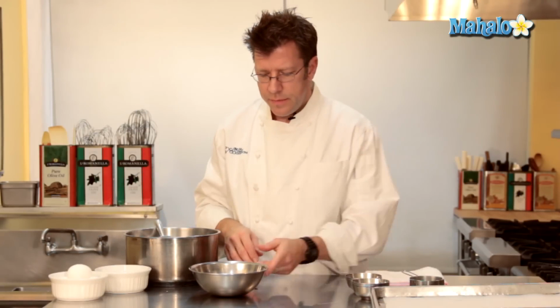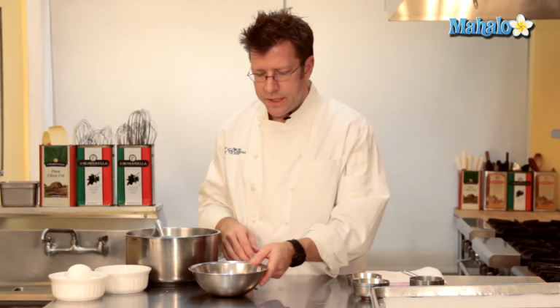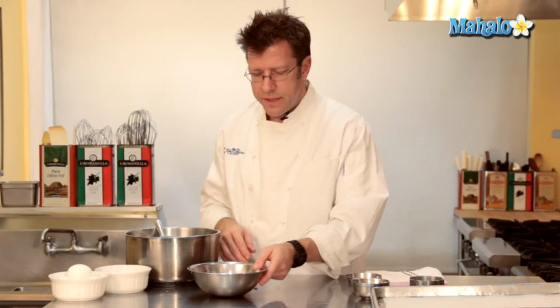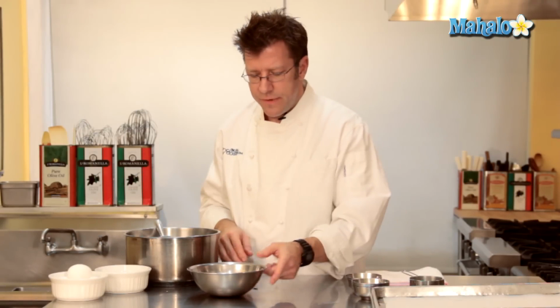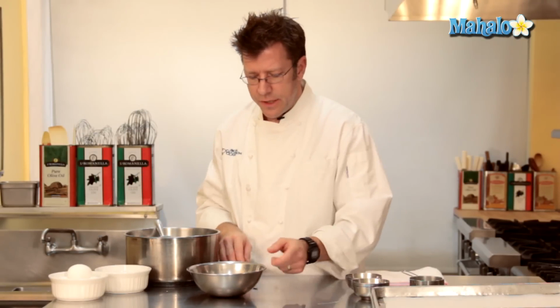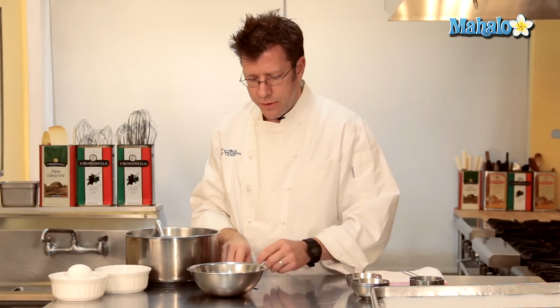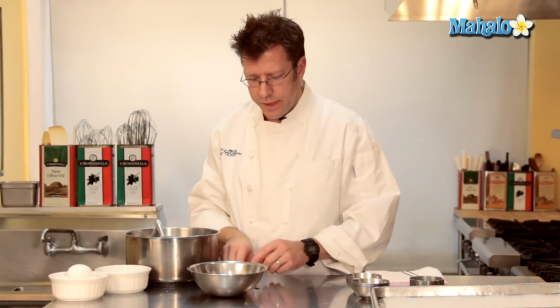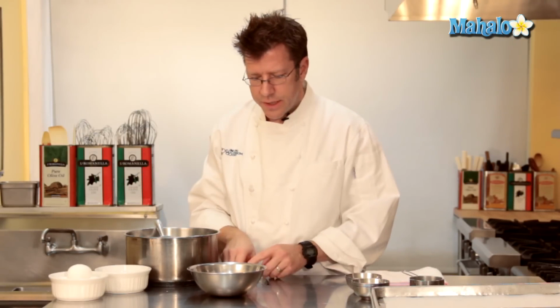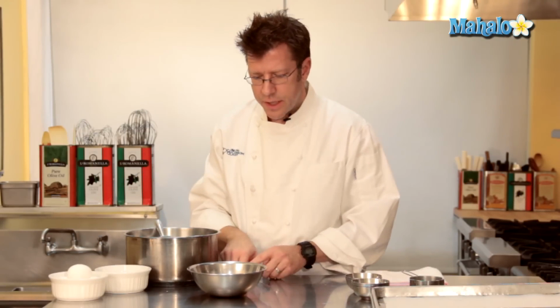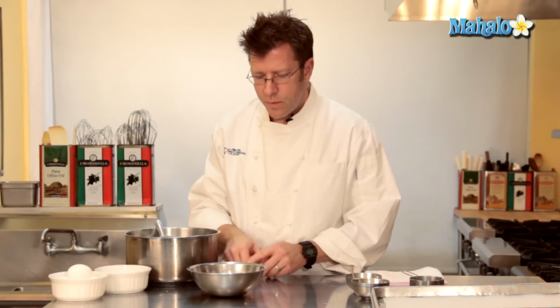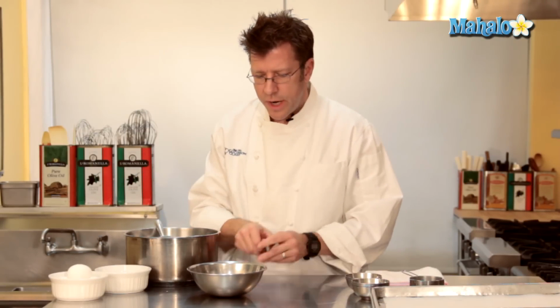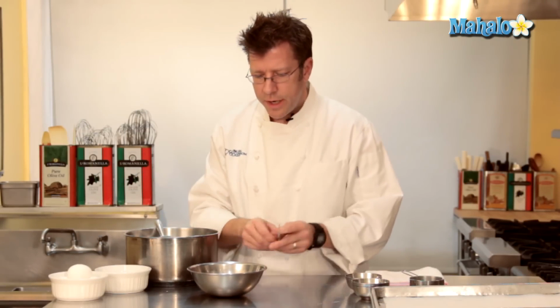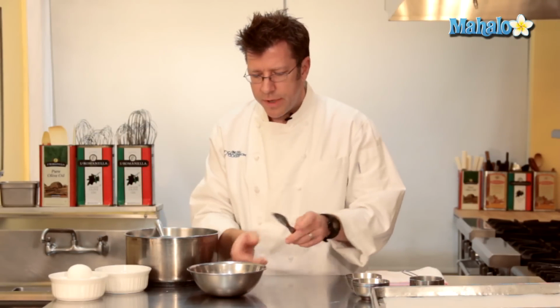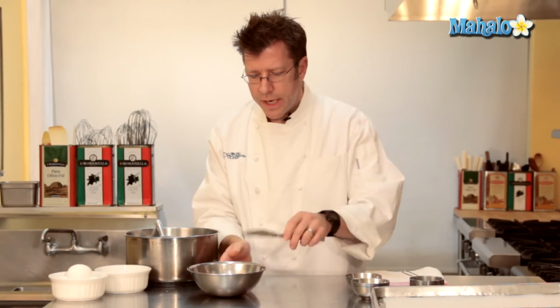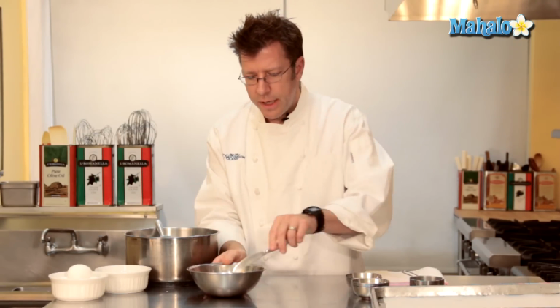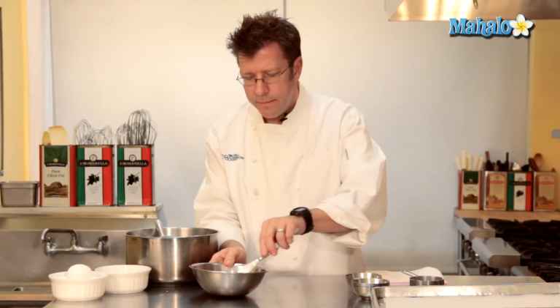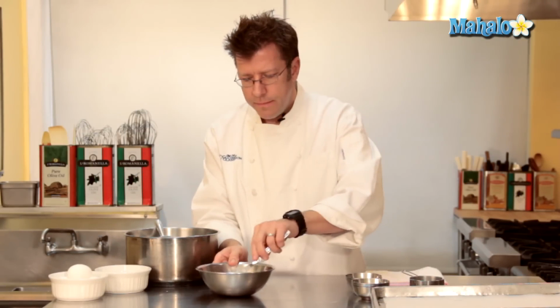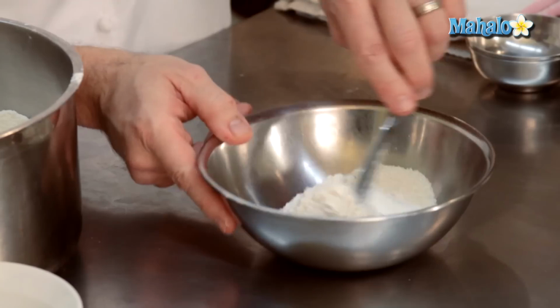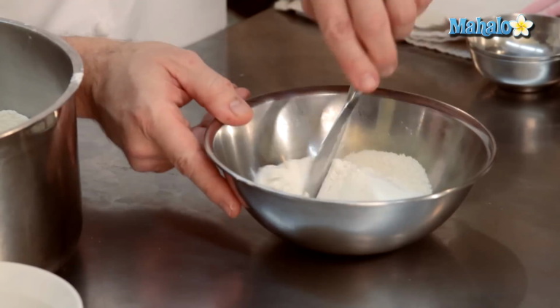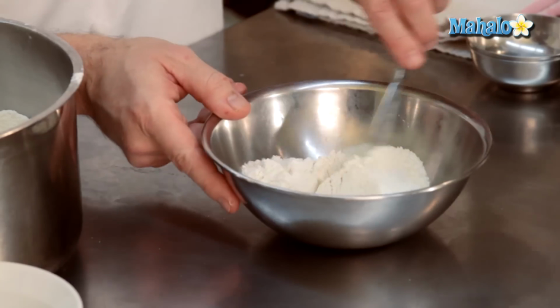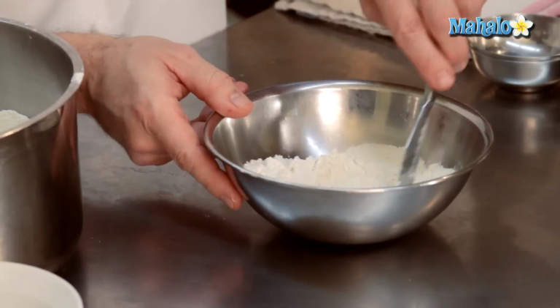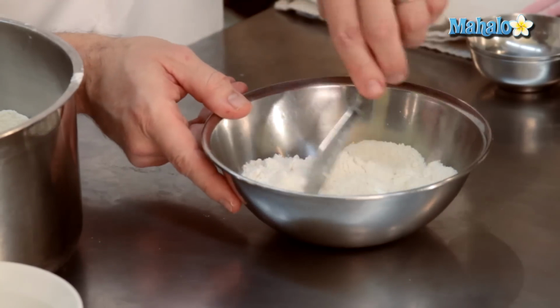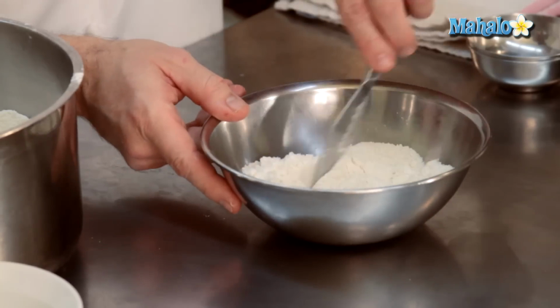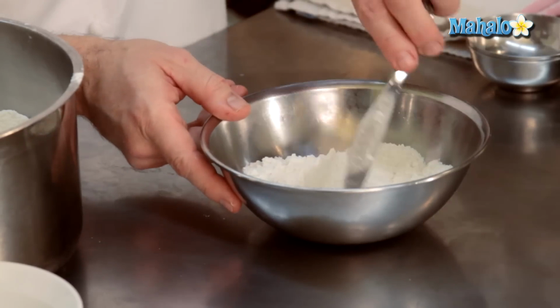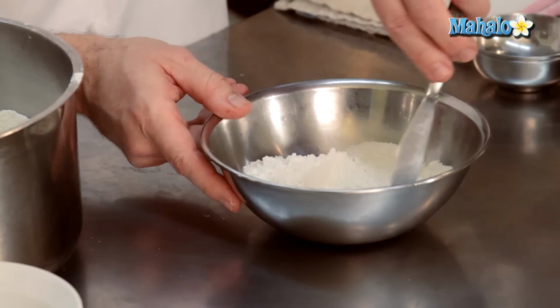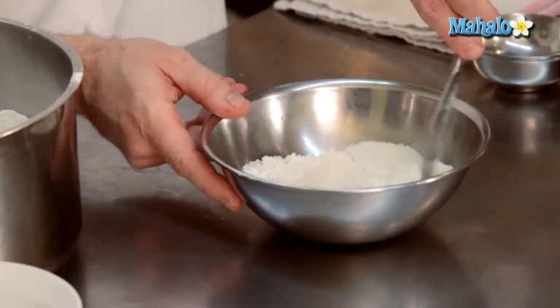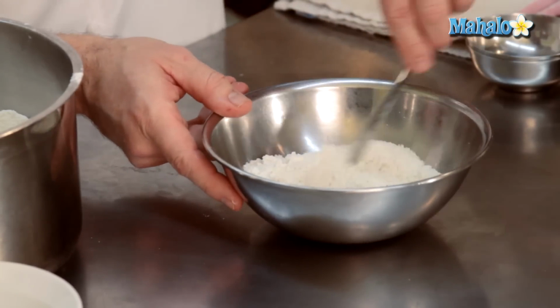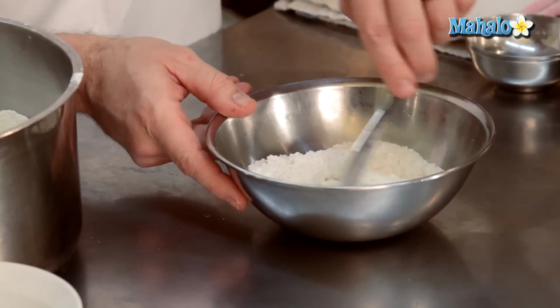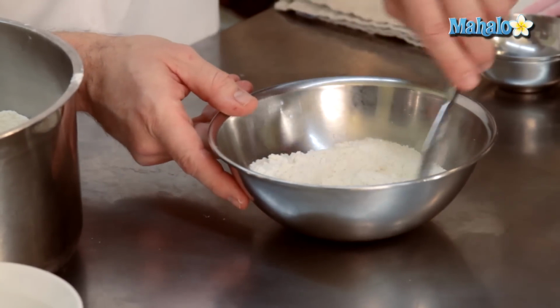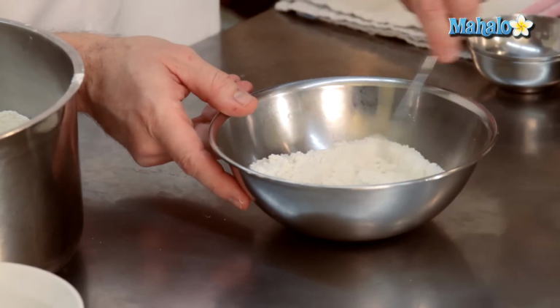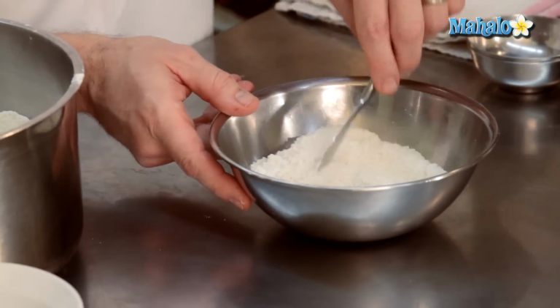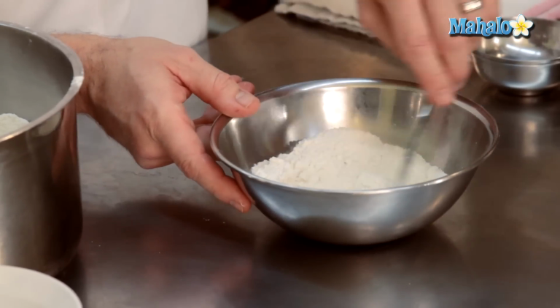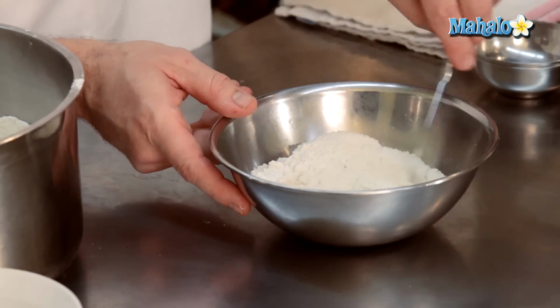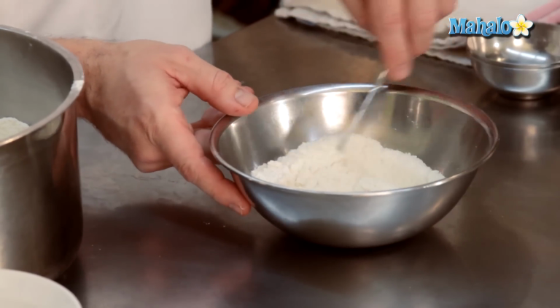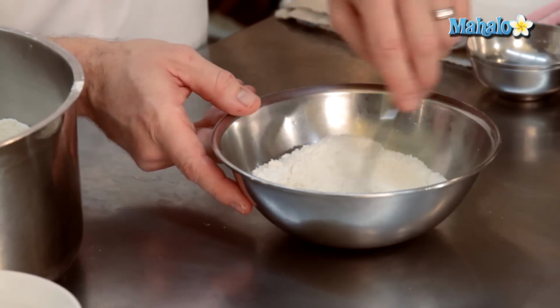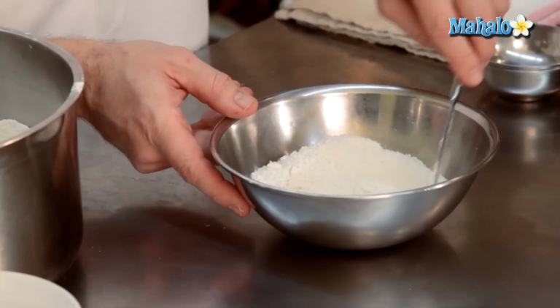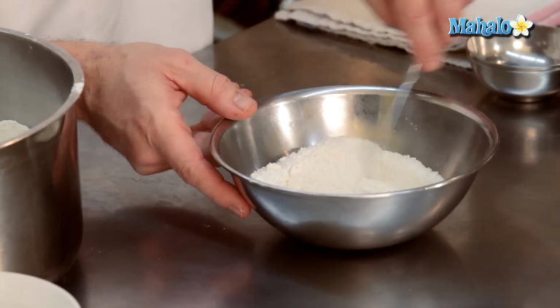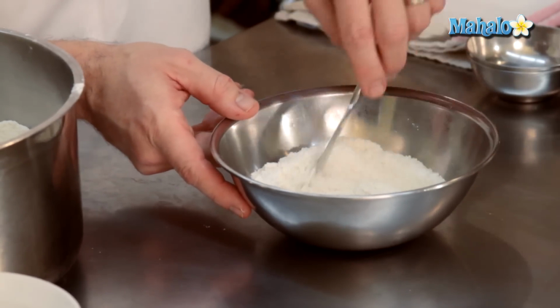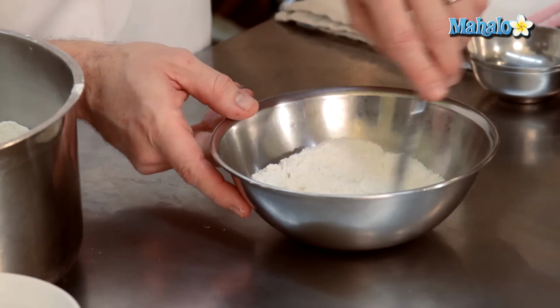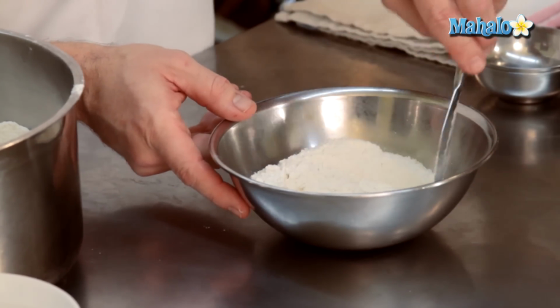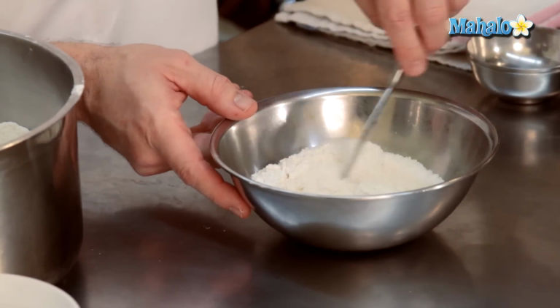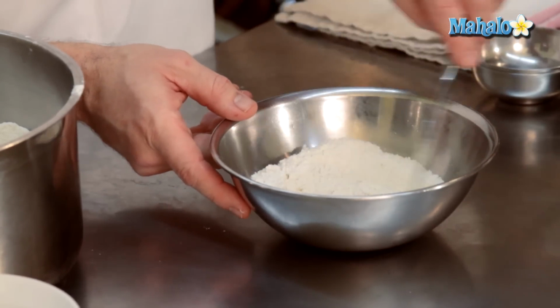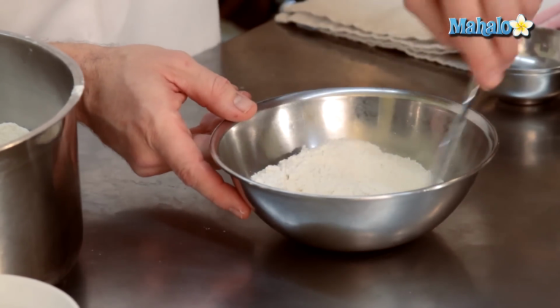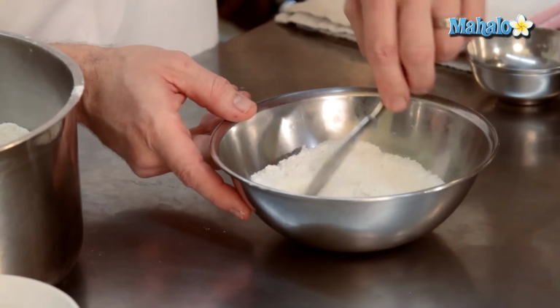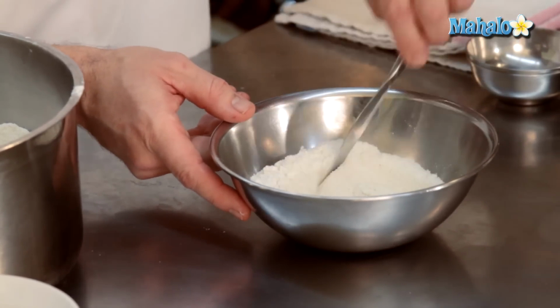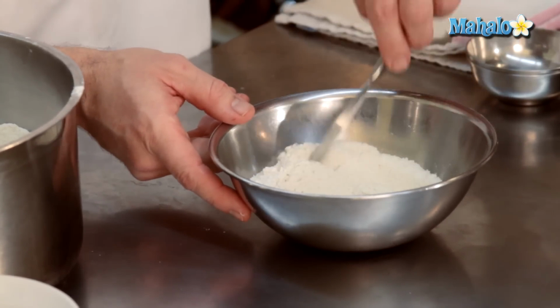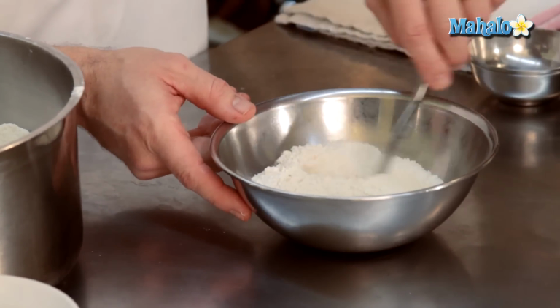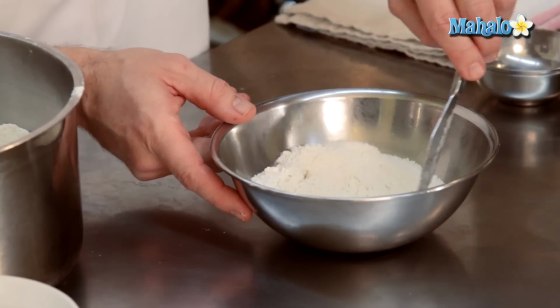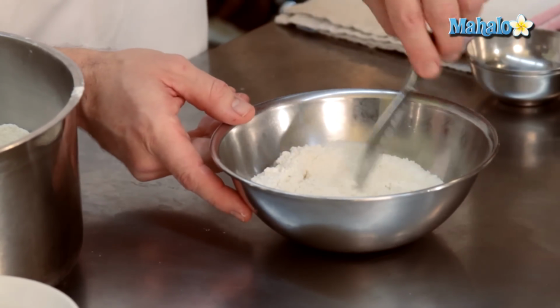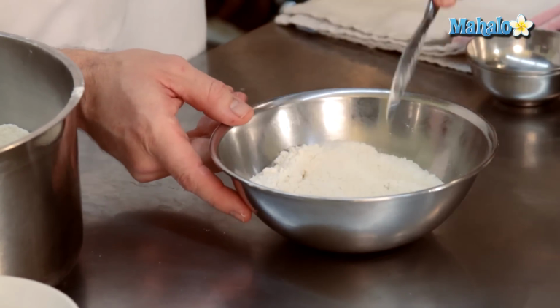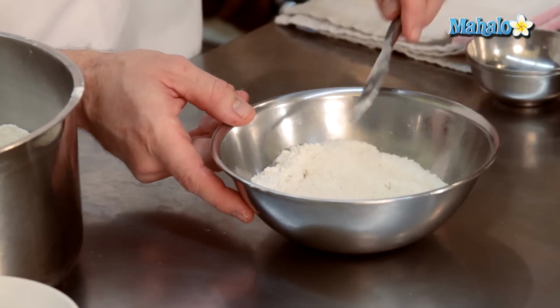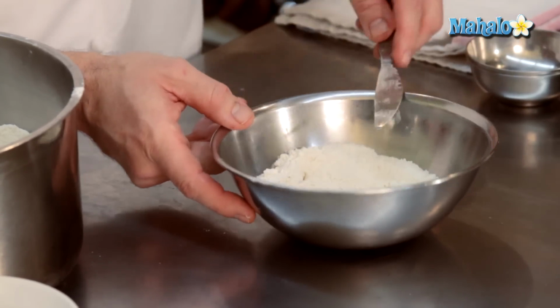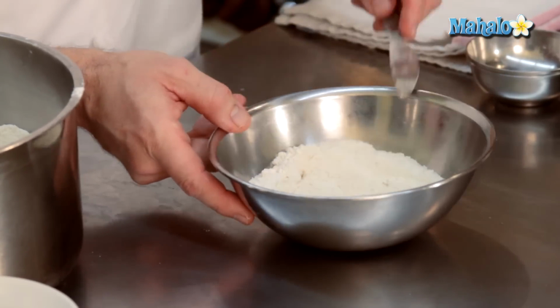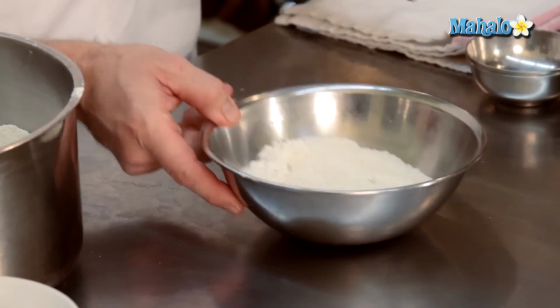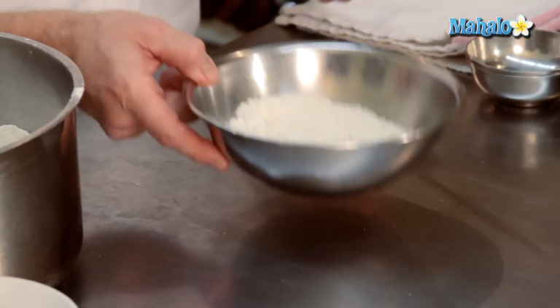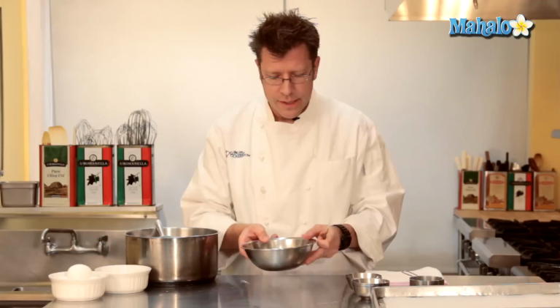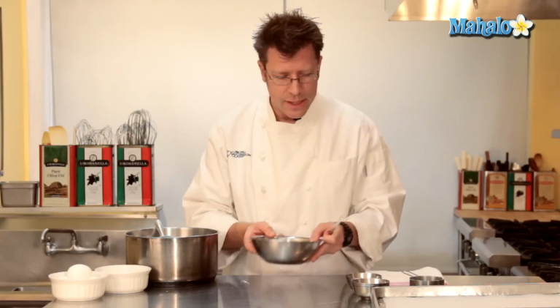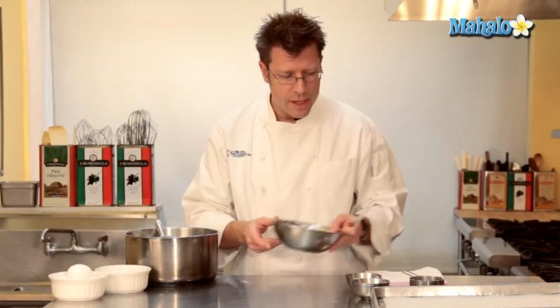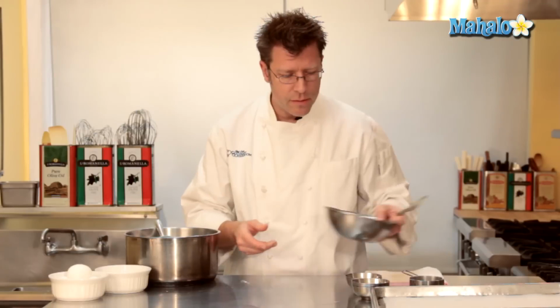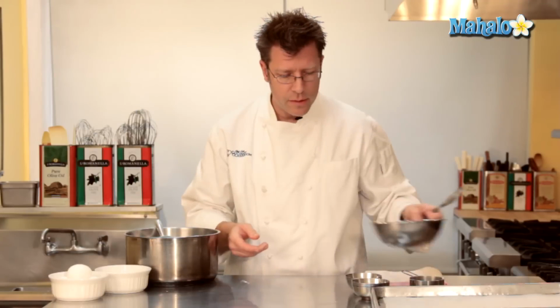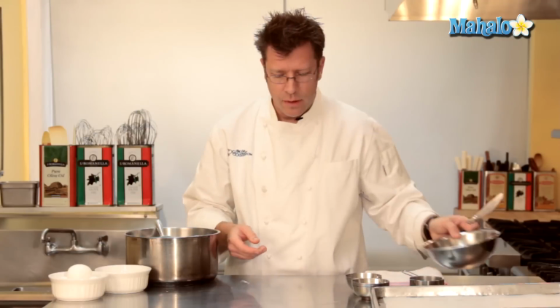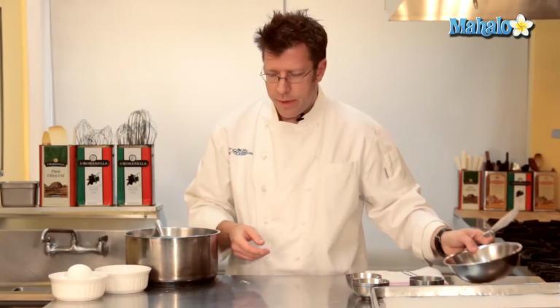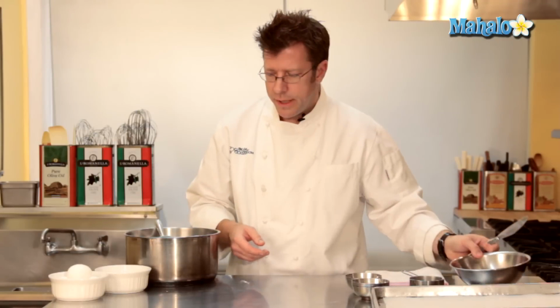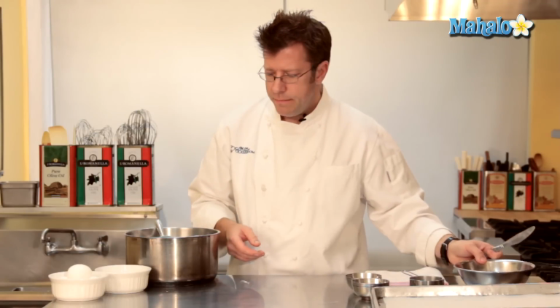And quarter teaspoon of salt. This eventually is going to wind up getting put into the water, milk, and butter mixture. Stir that together a little bit.